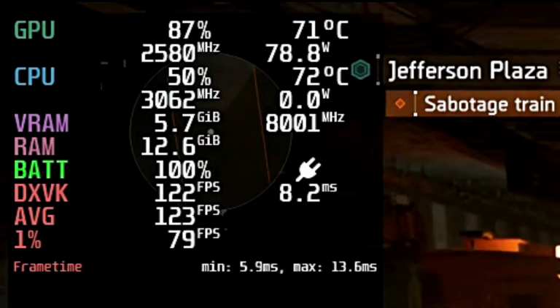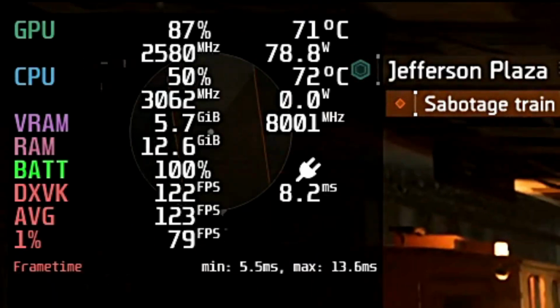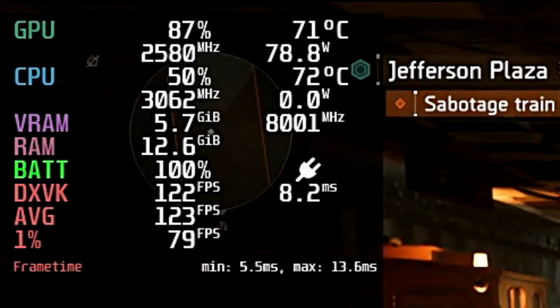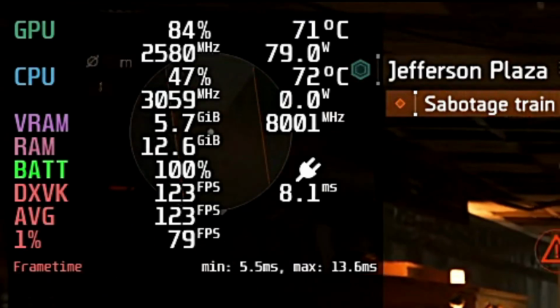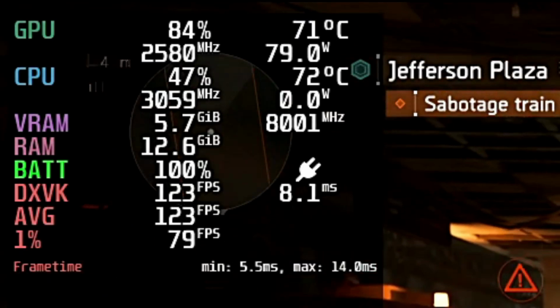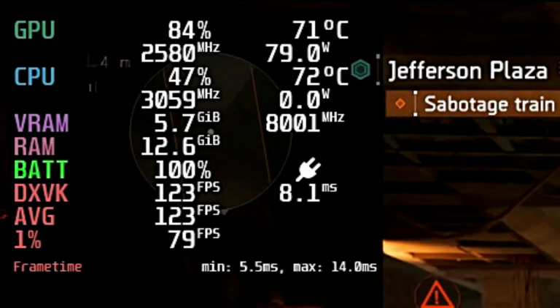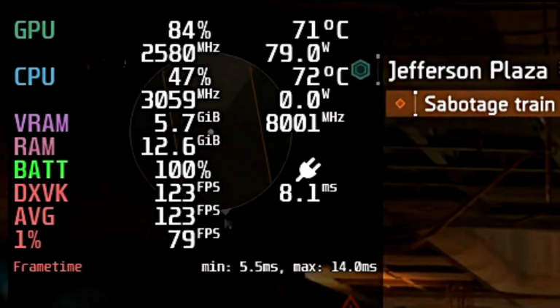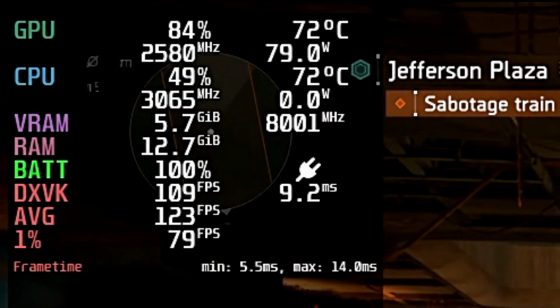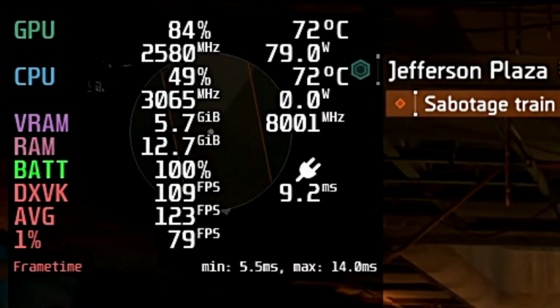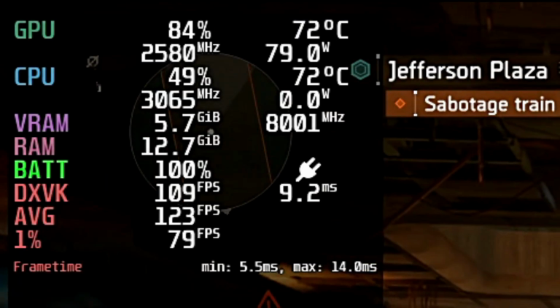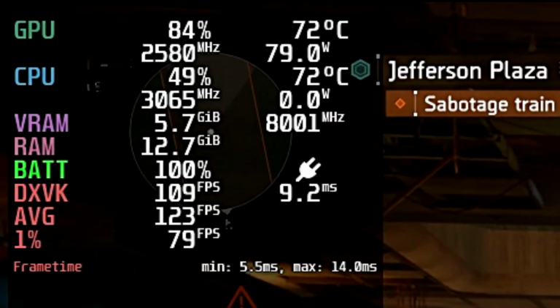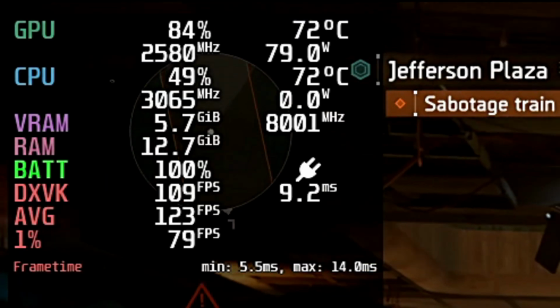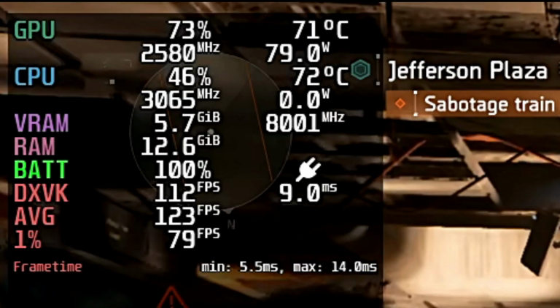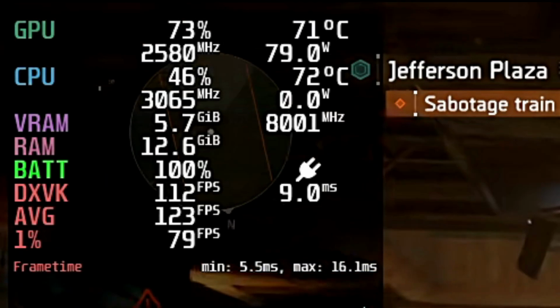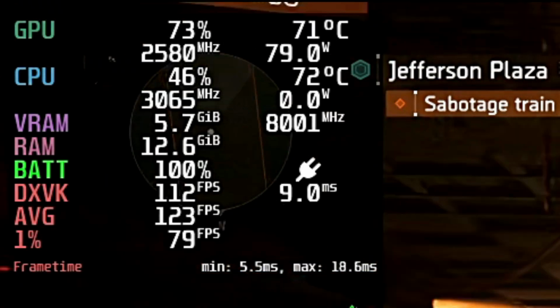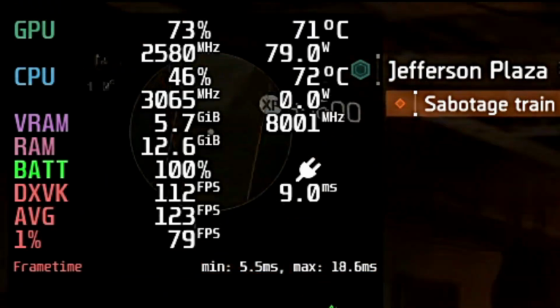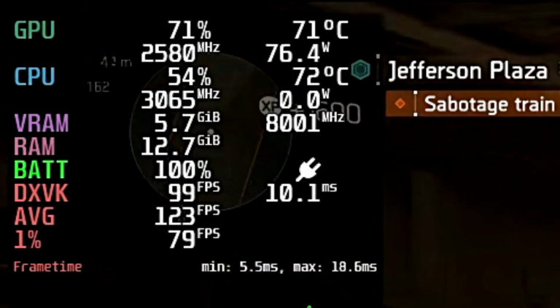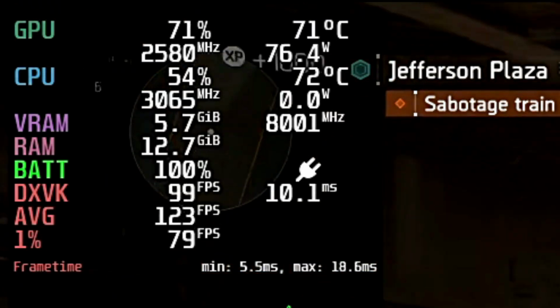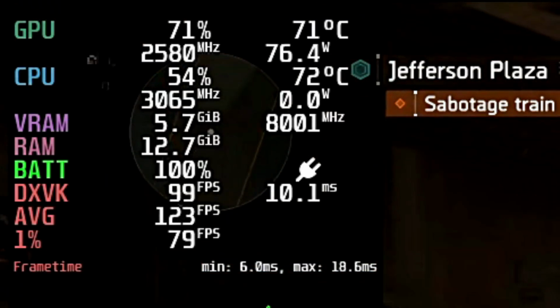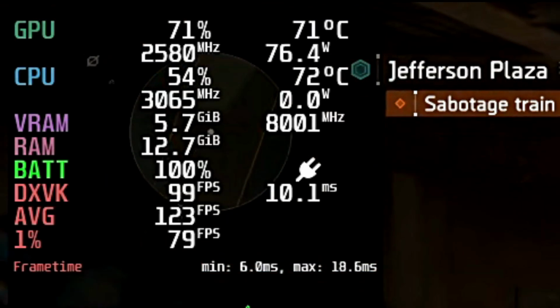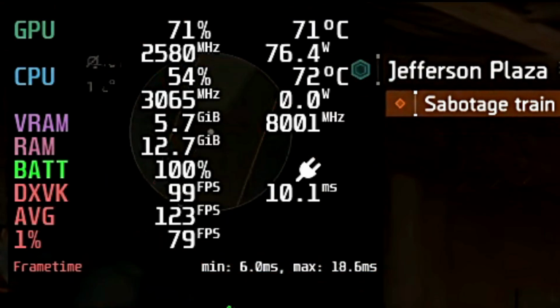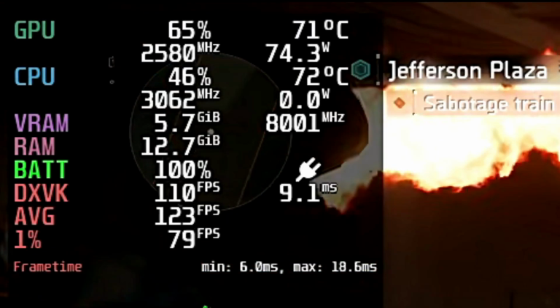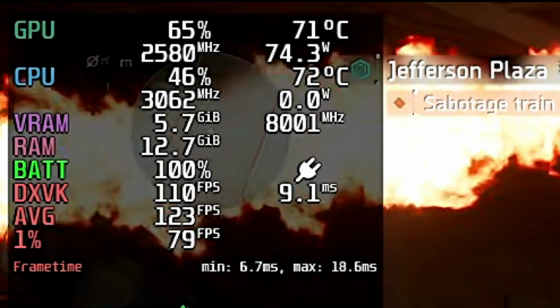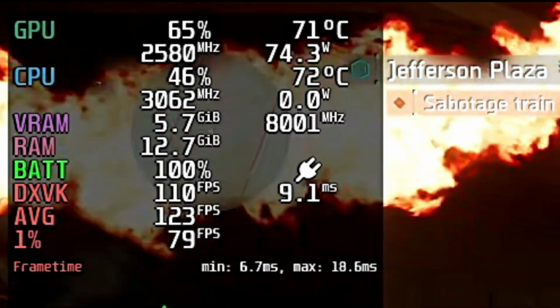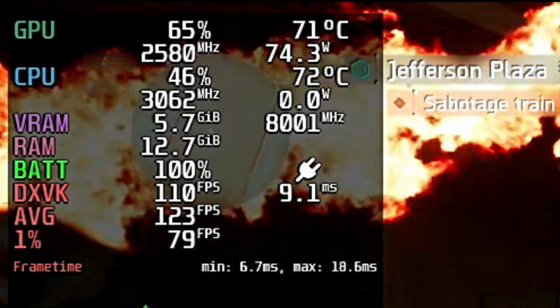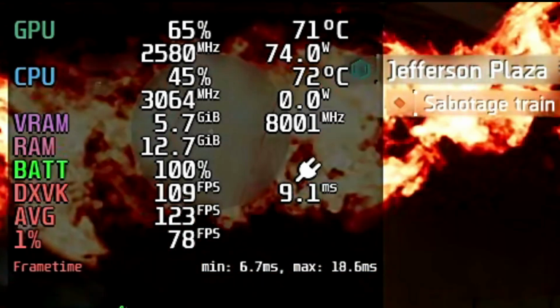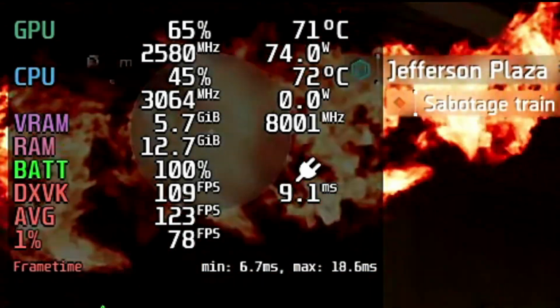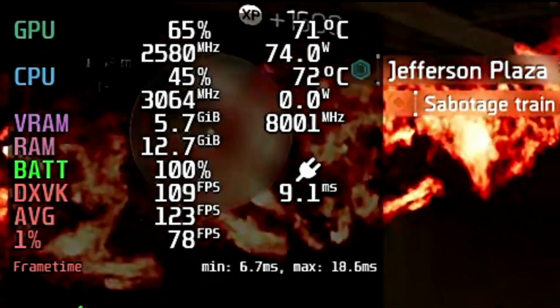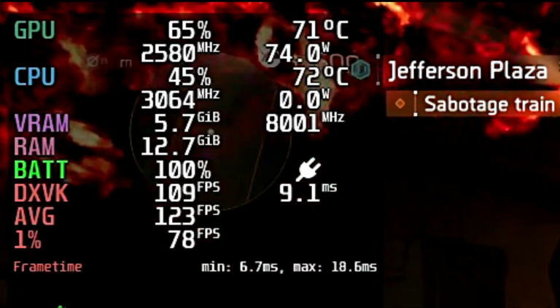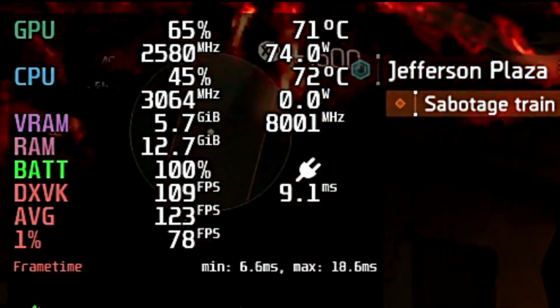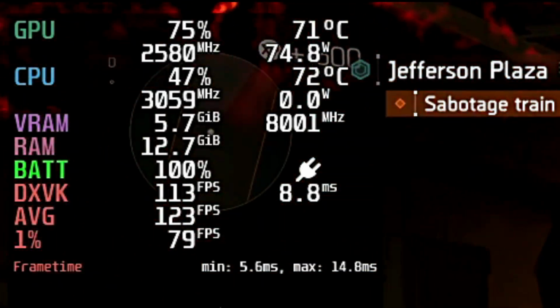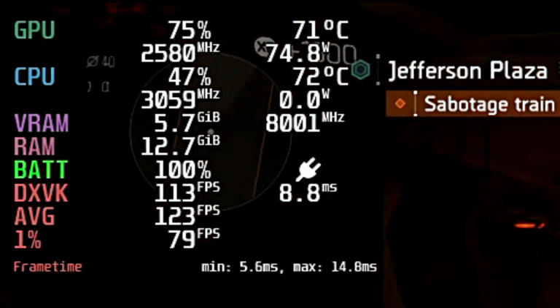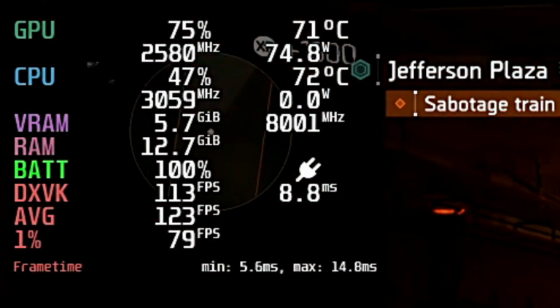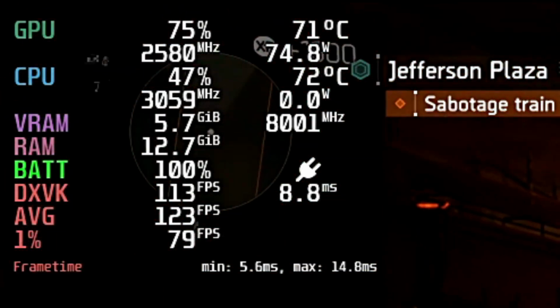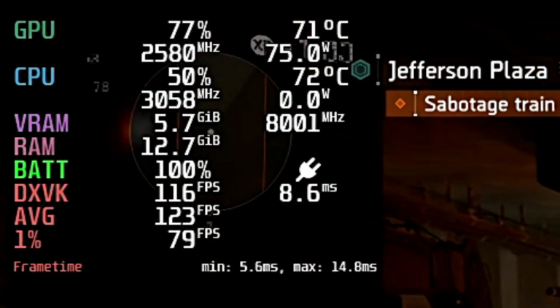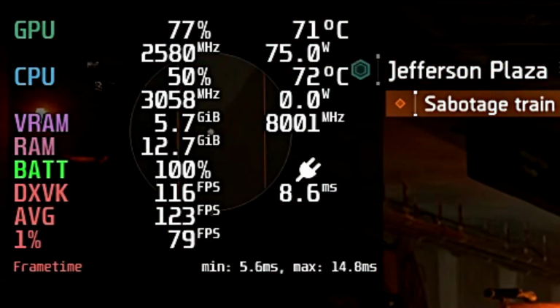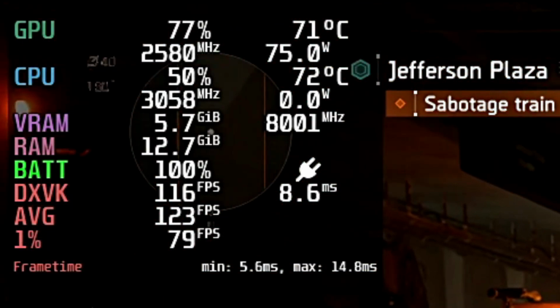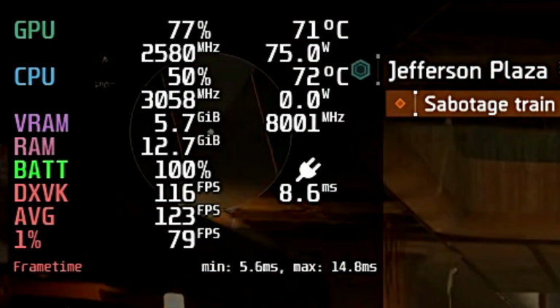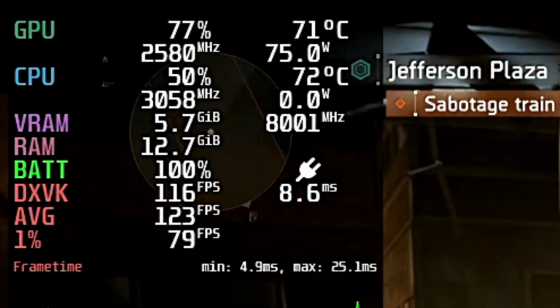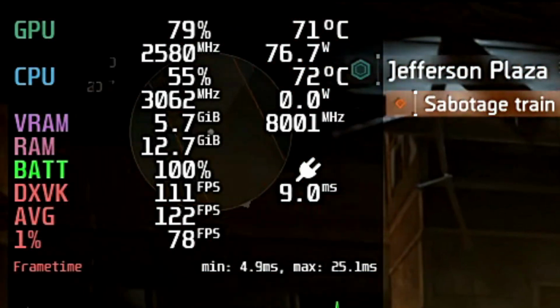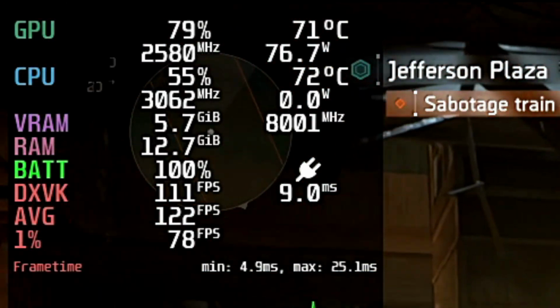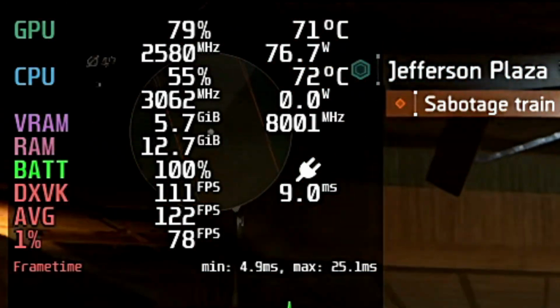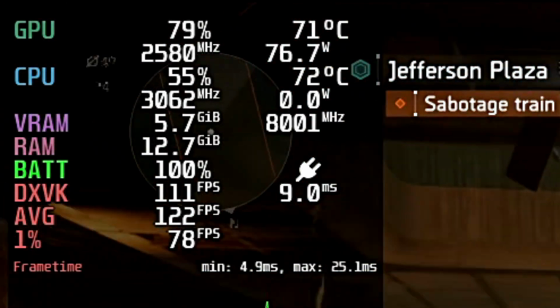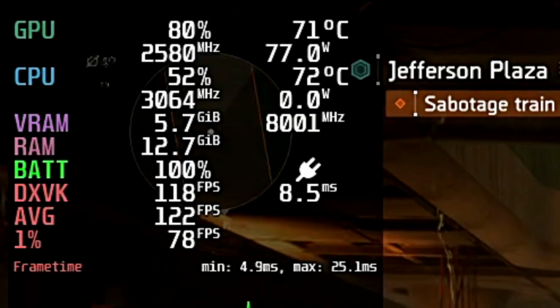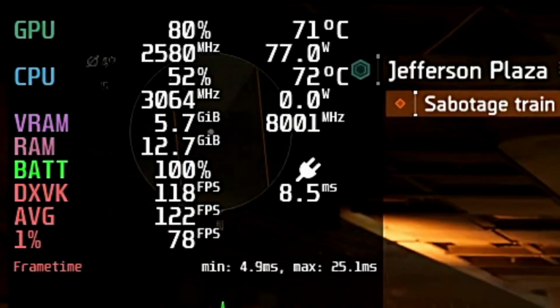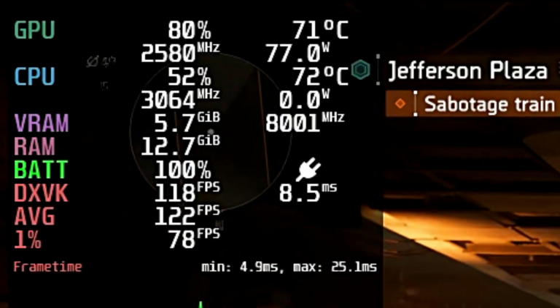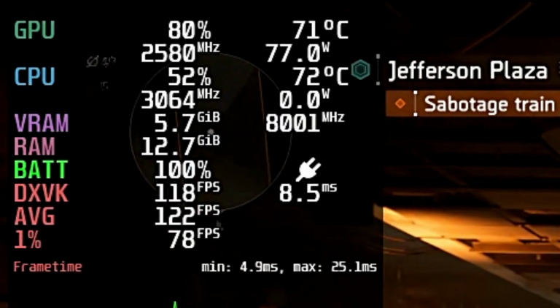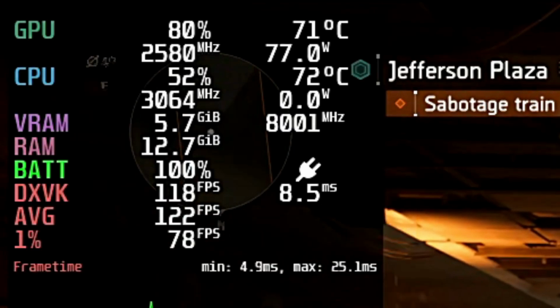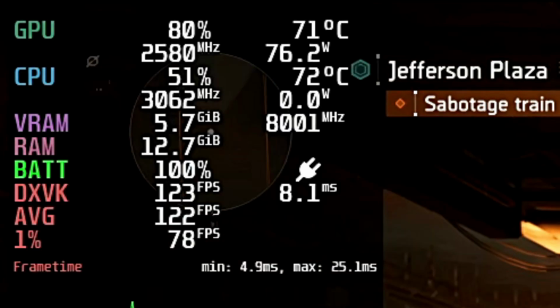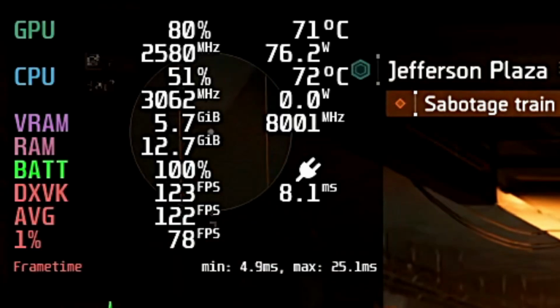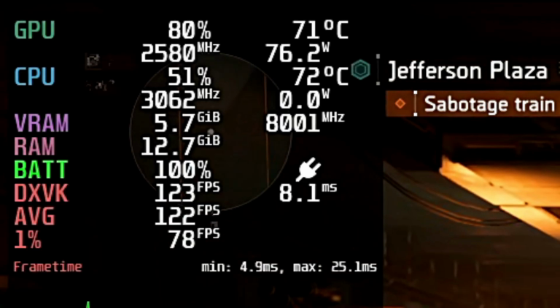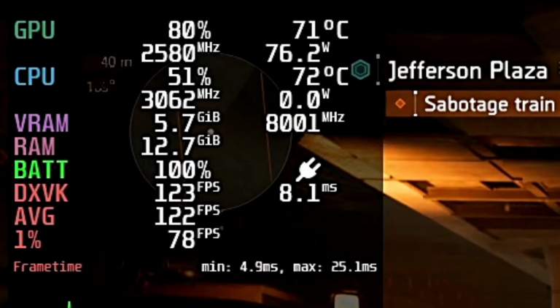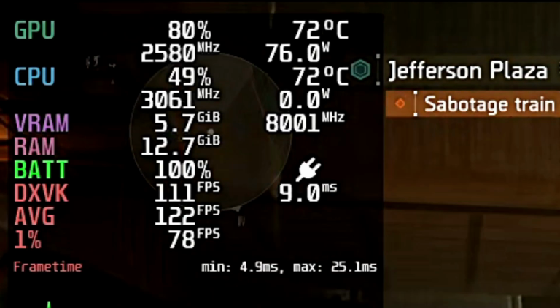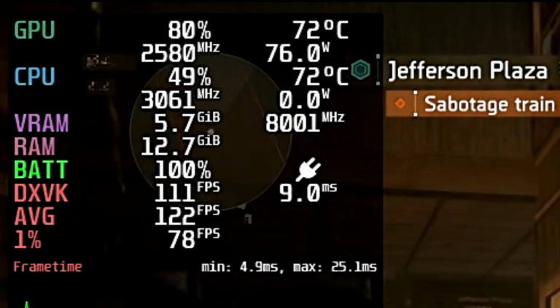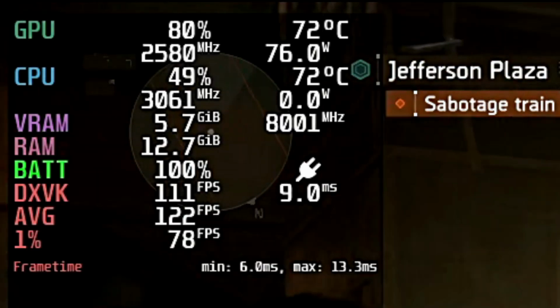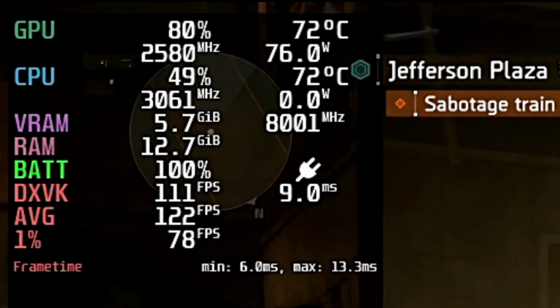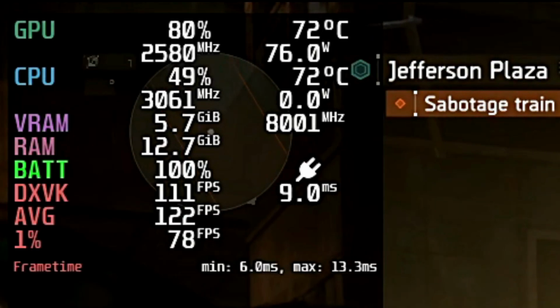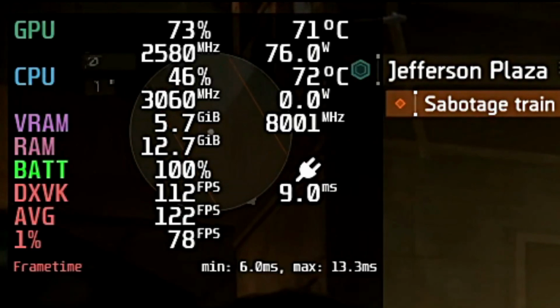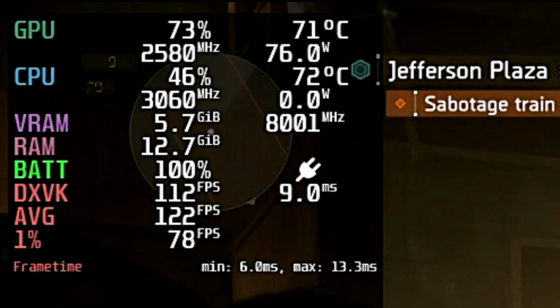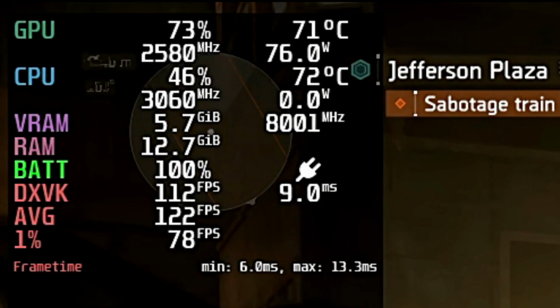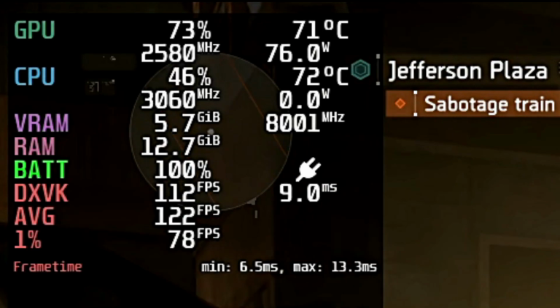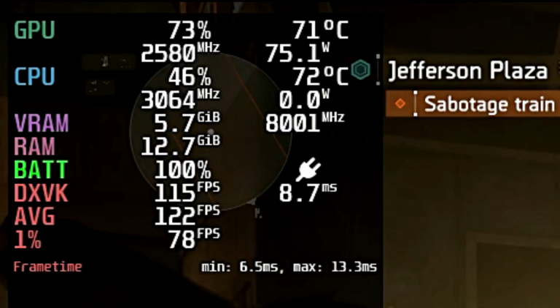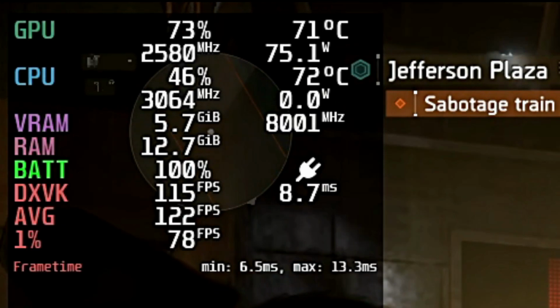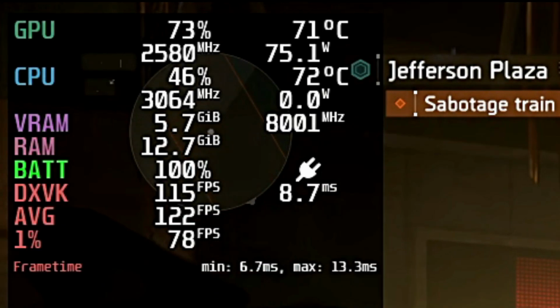Alright, let's check out some games. All of these are running on CacheOS with my gaming tweaks and with graphics settings at high.